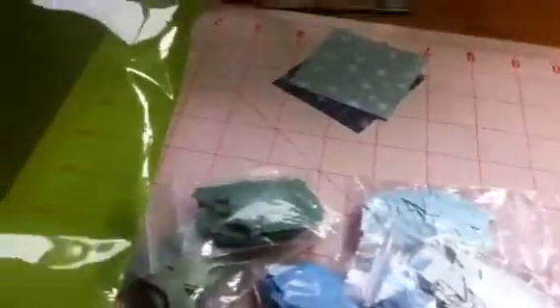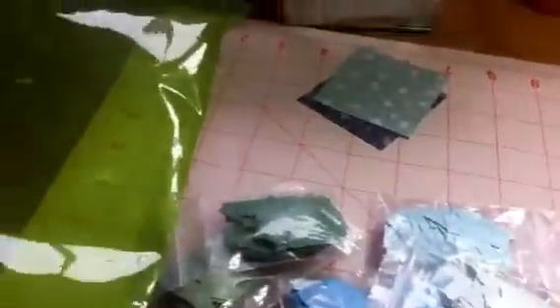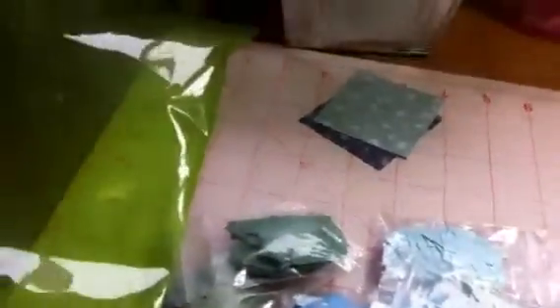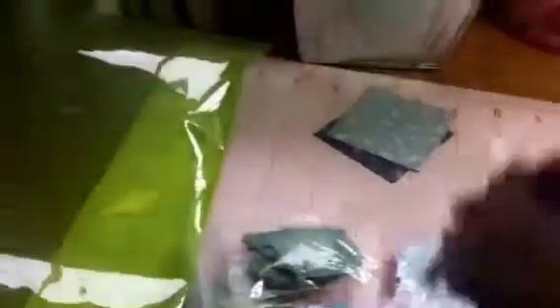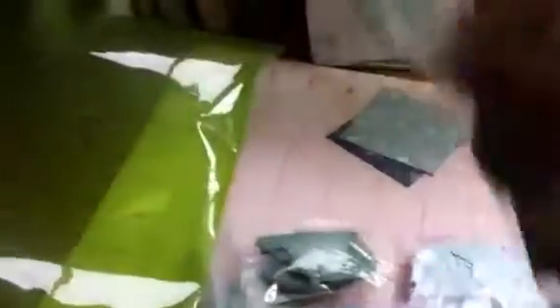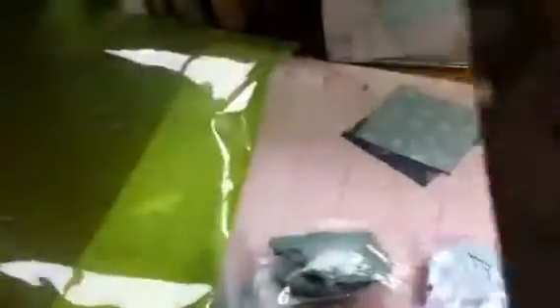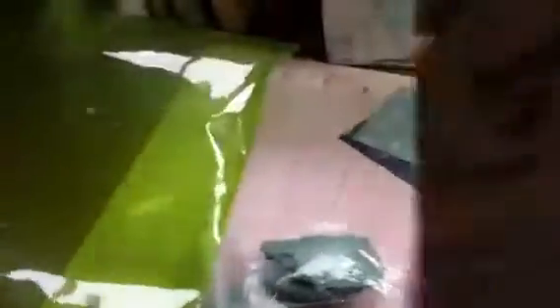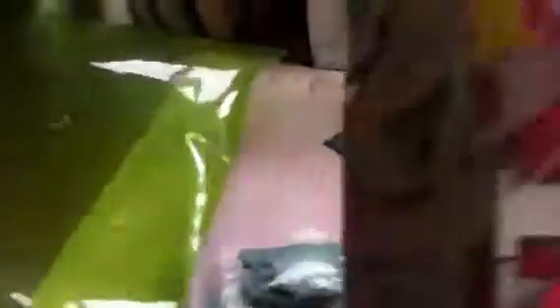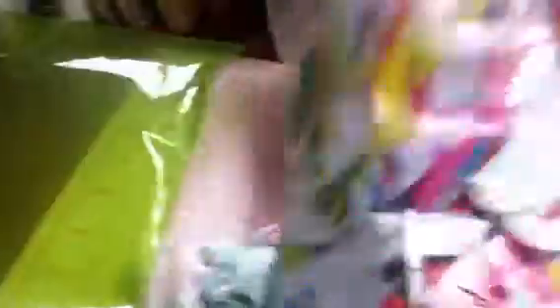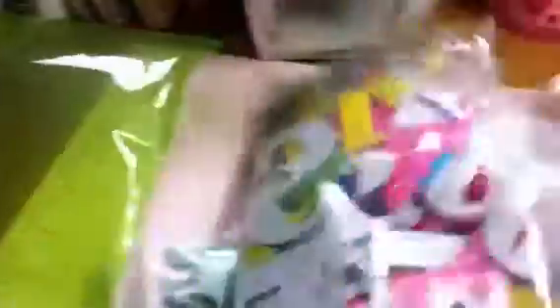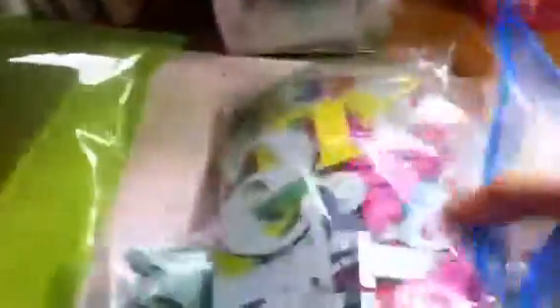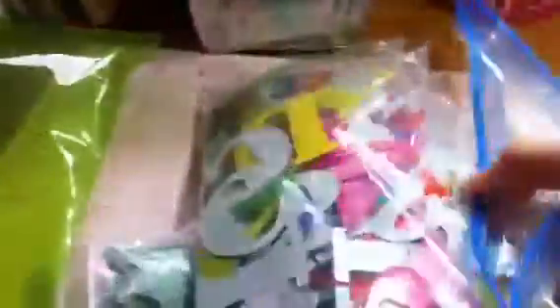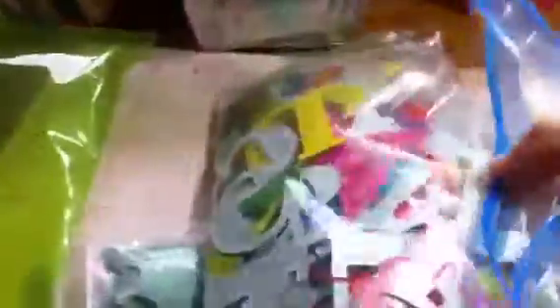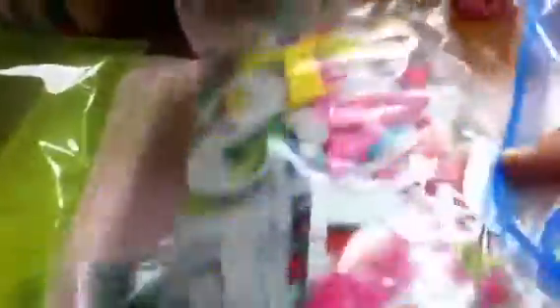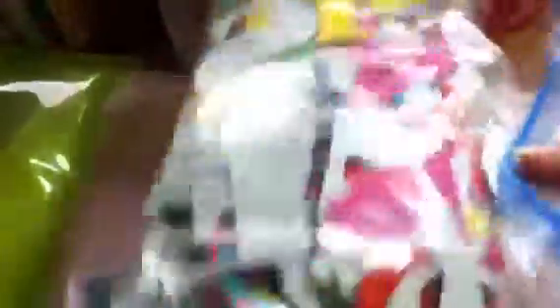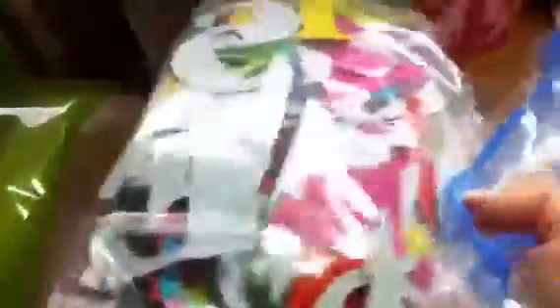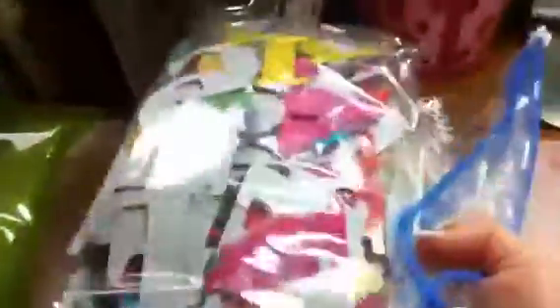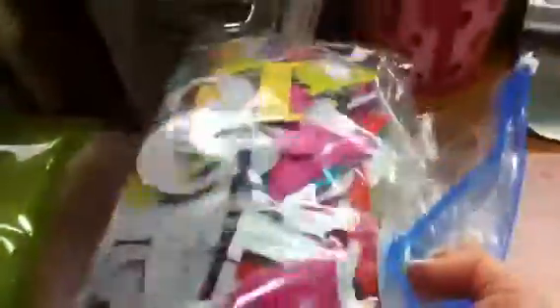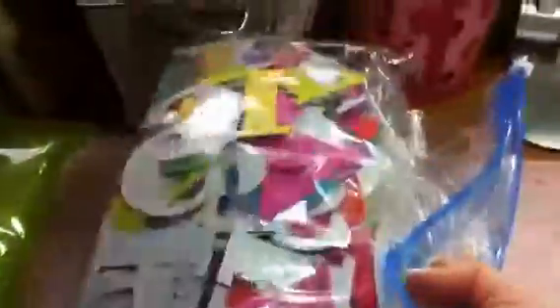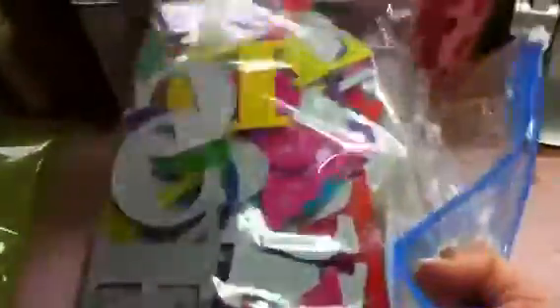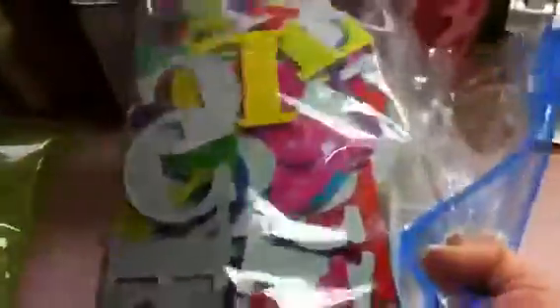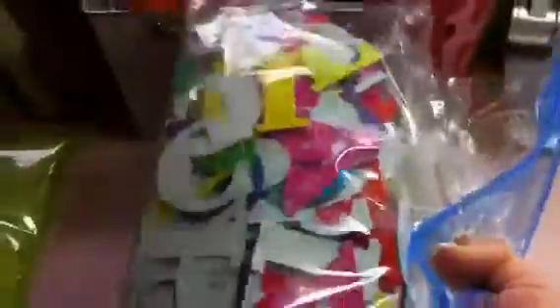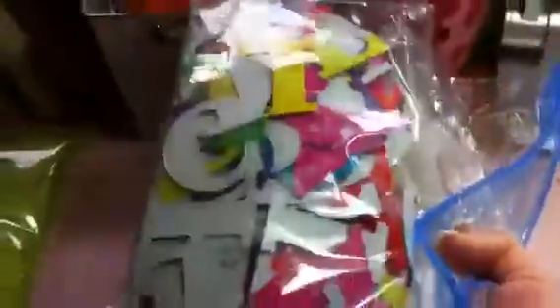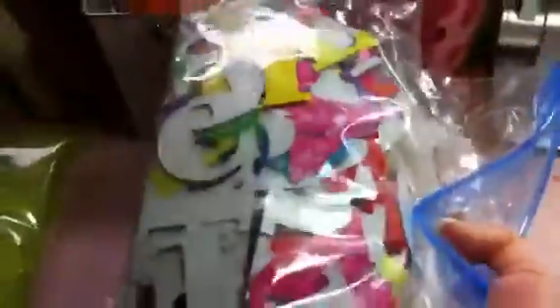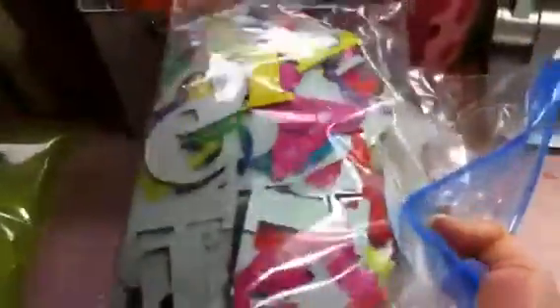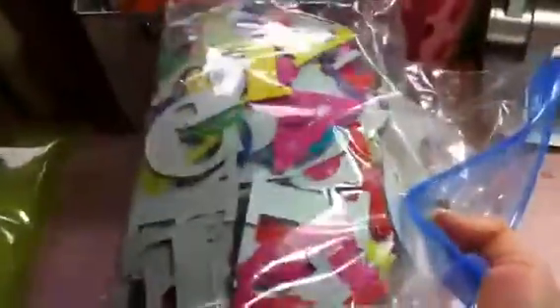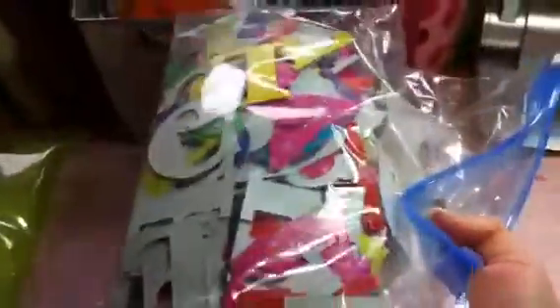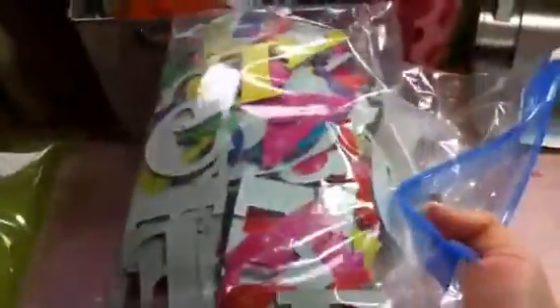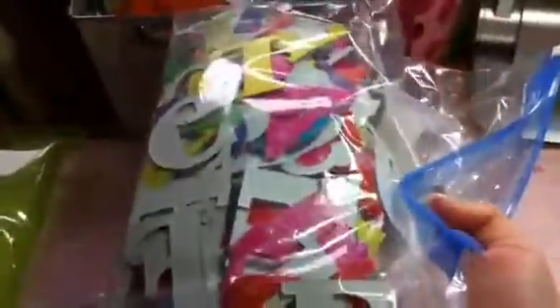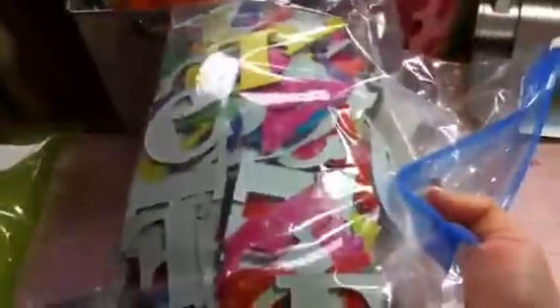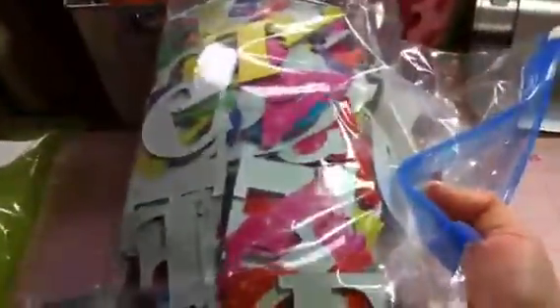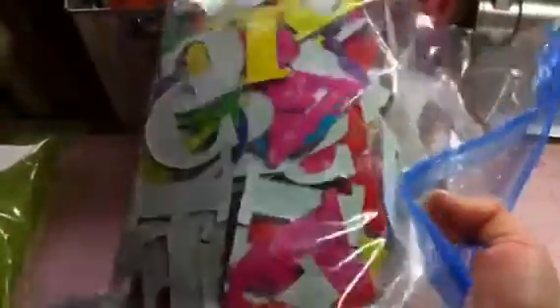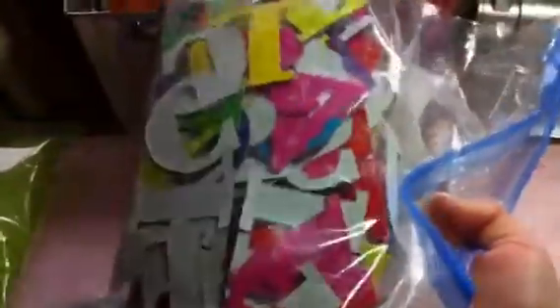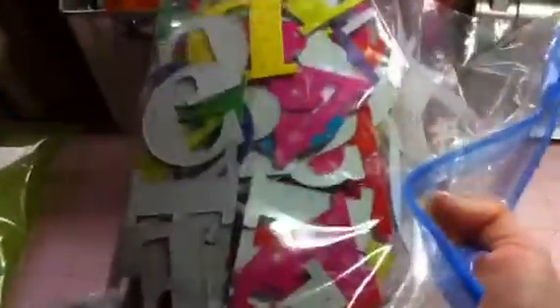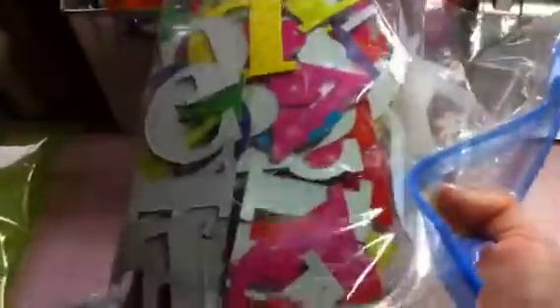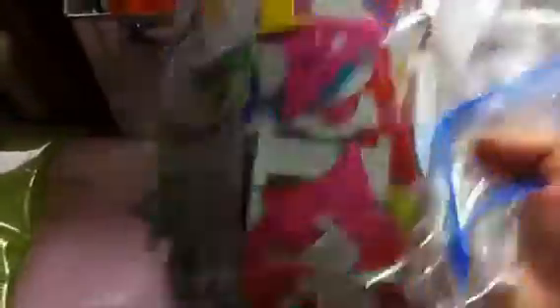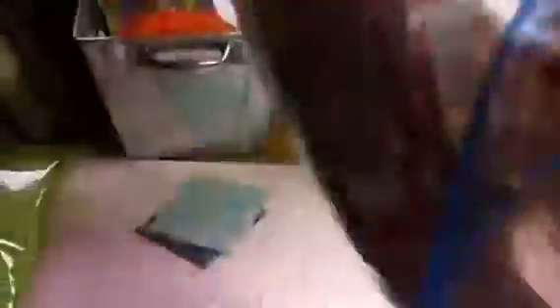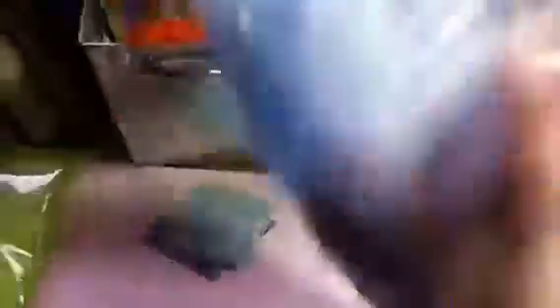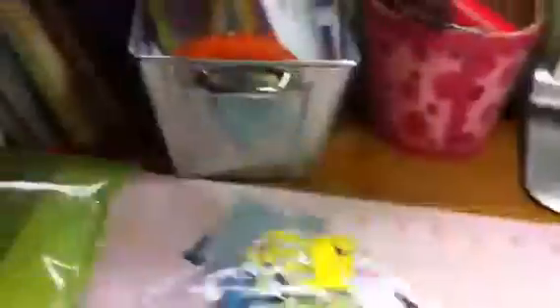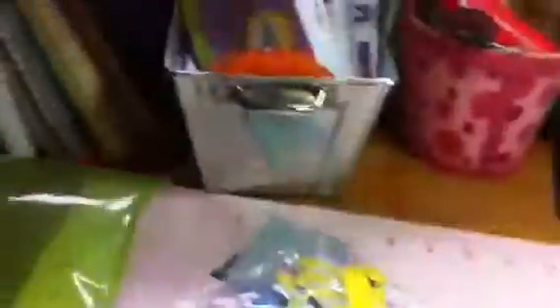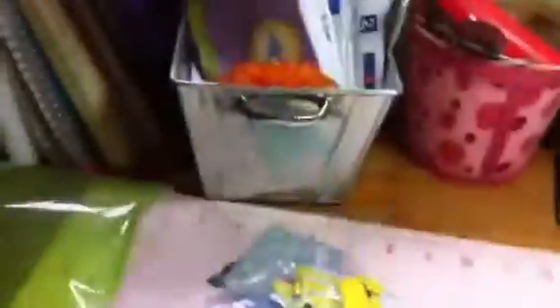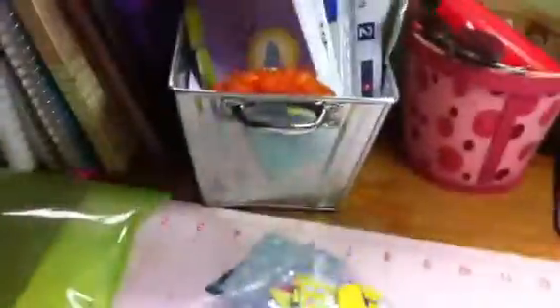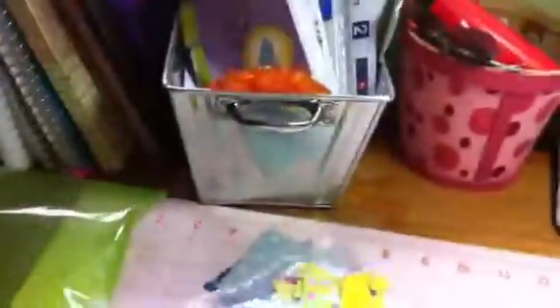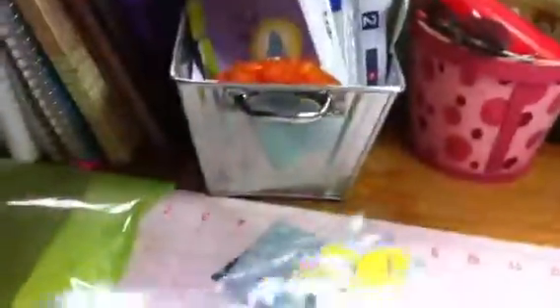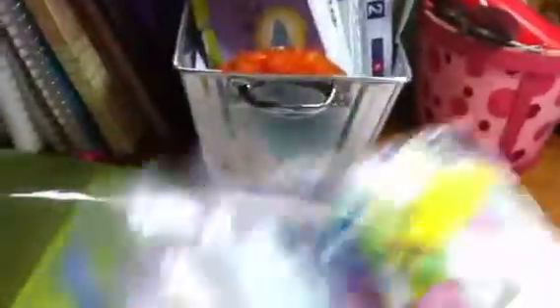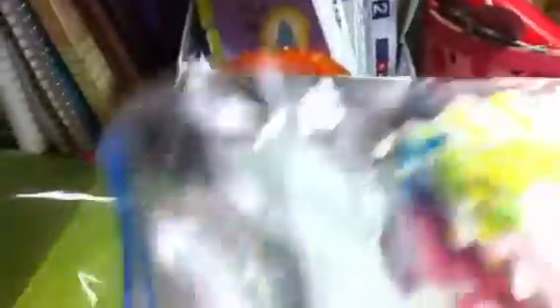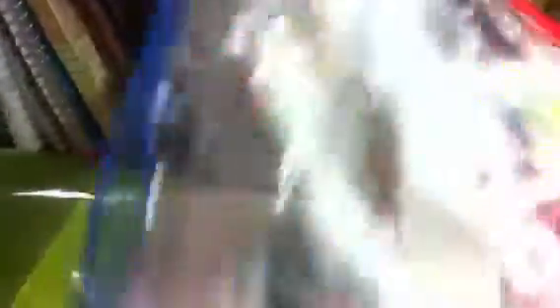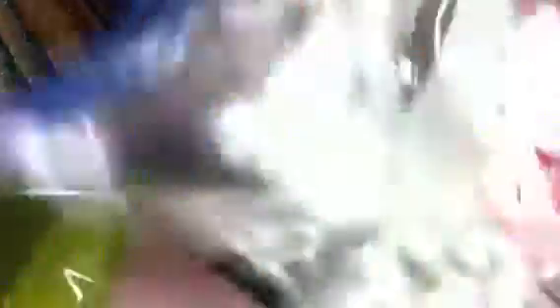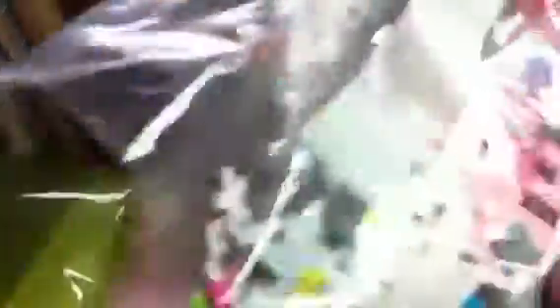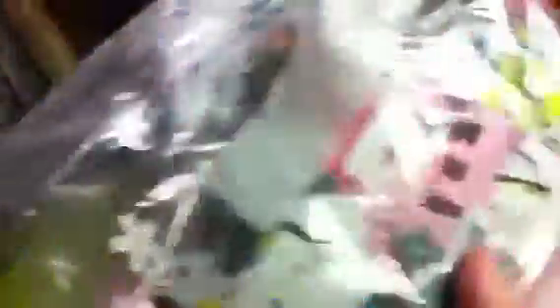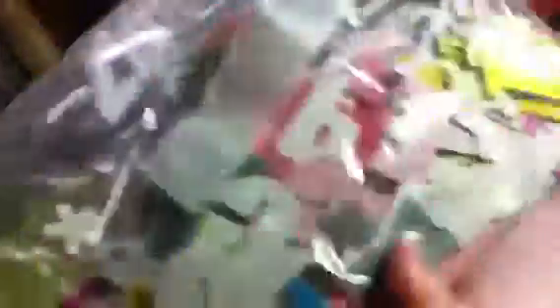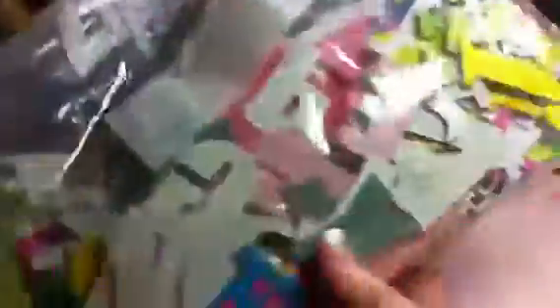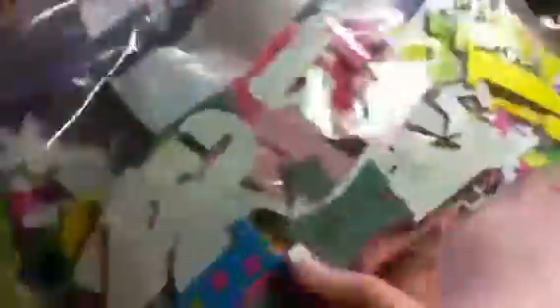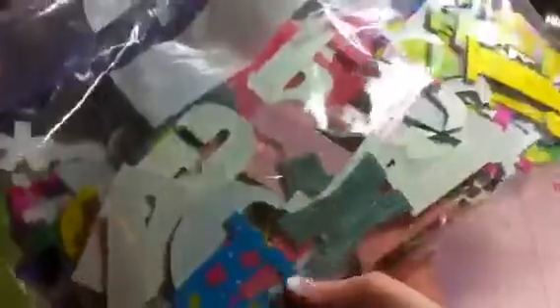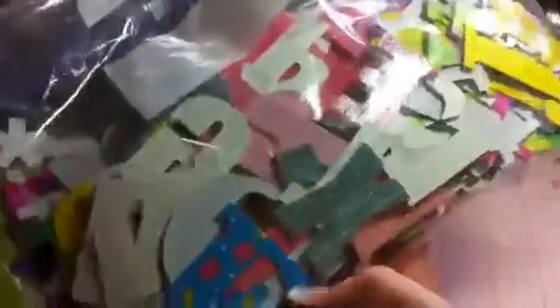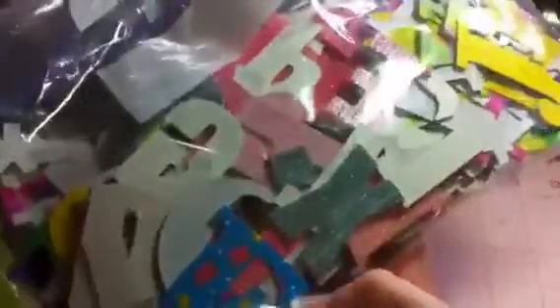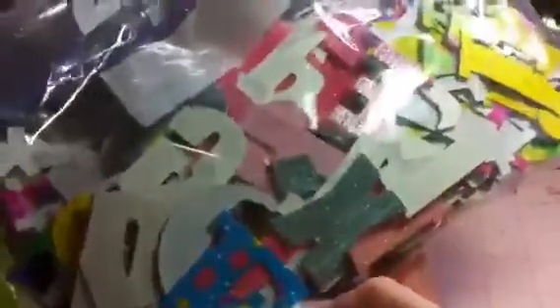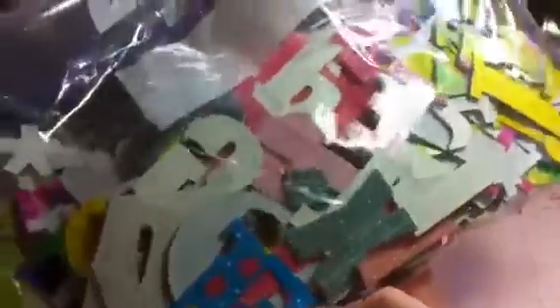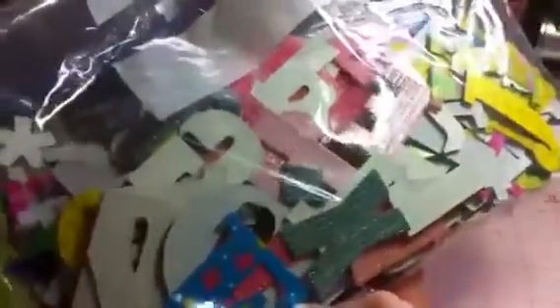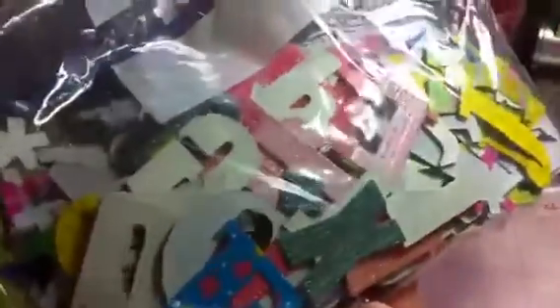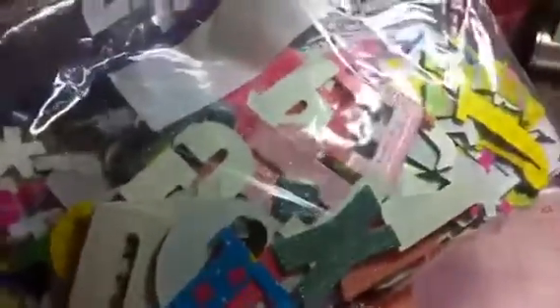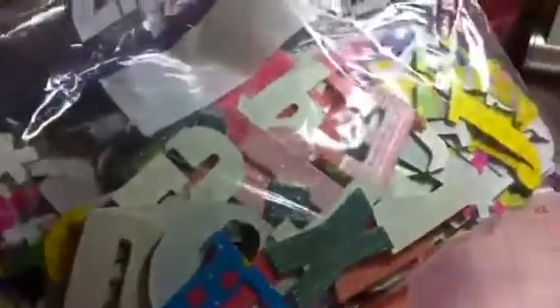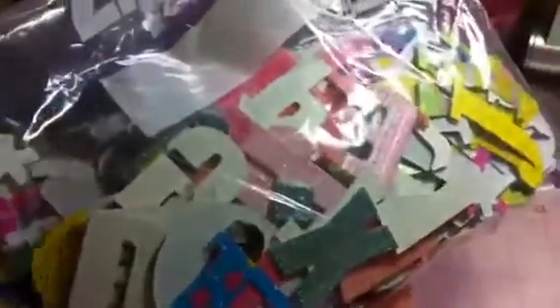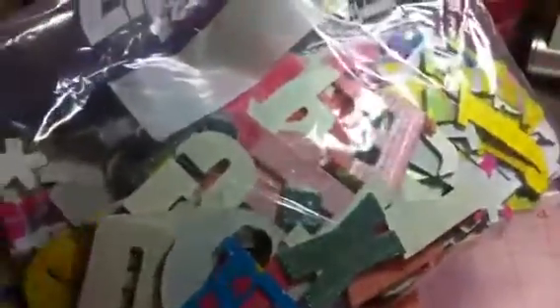And this huge bag of chipboard die cut letters. It's huge. Look at those glitter letters and everything in there.